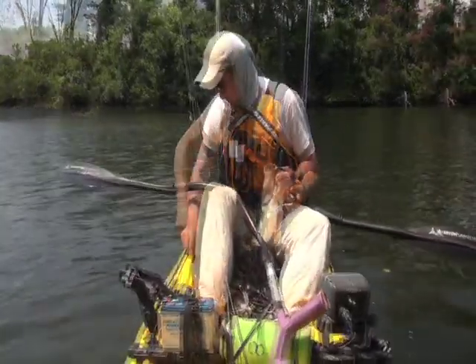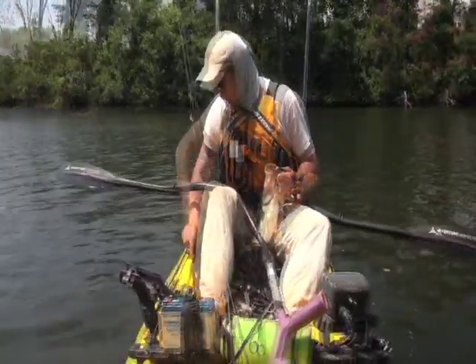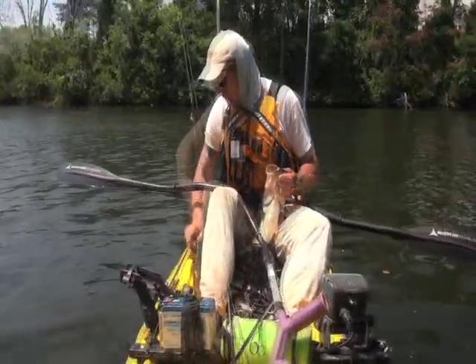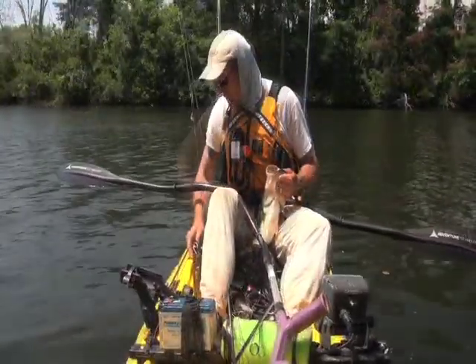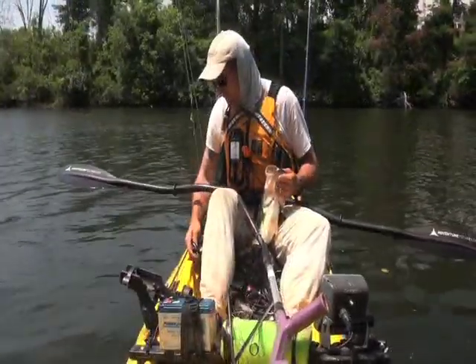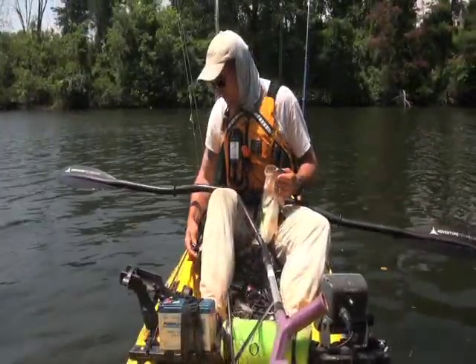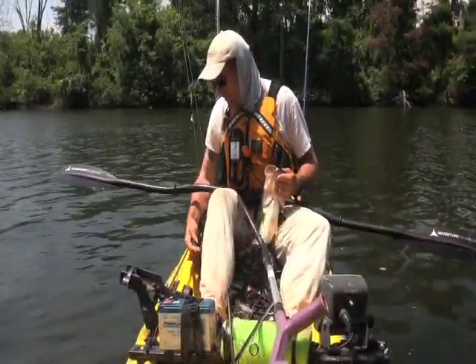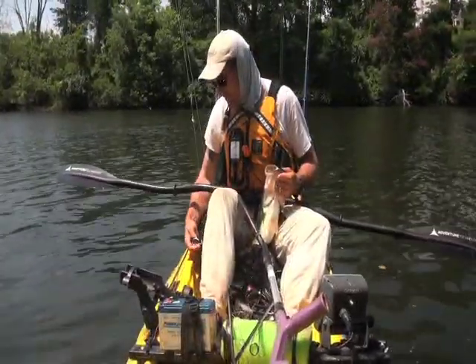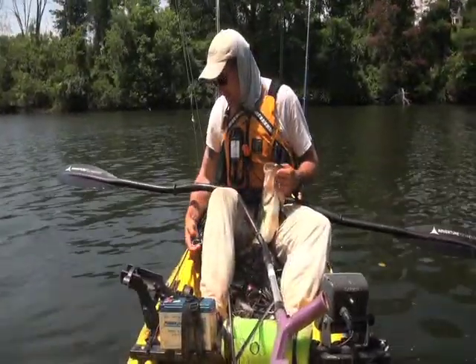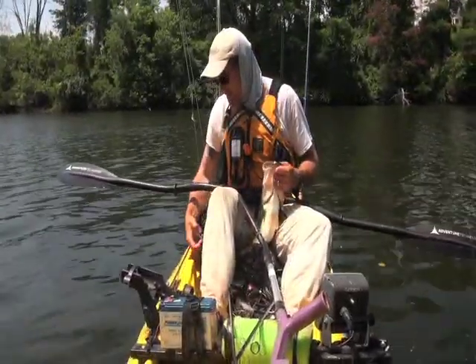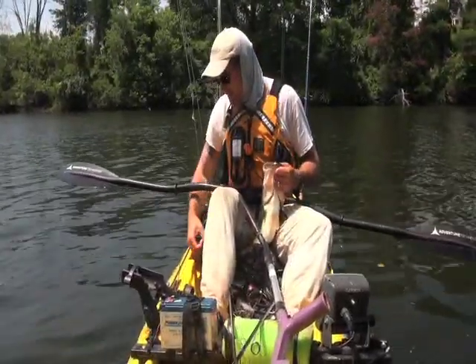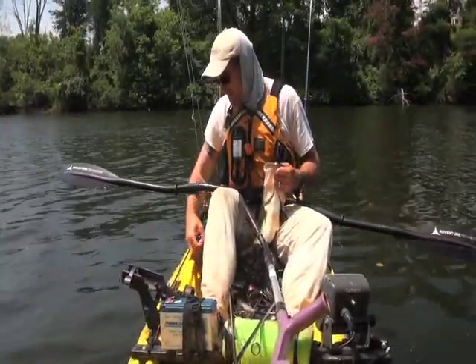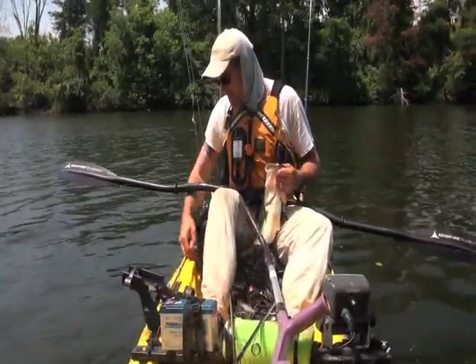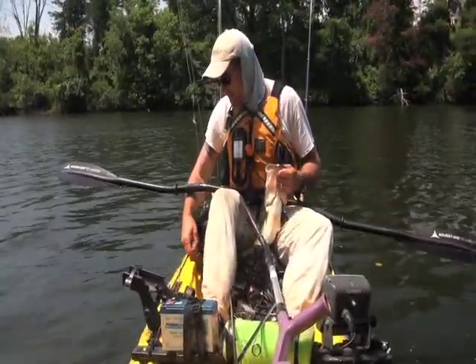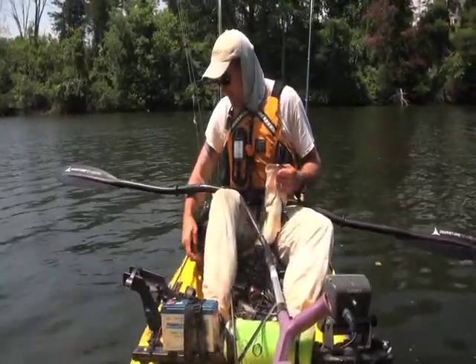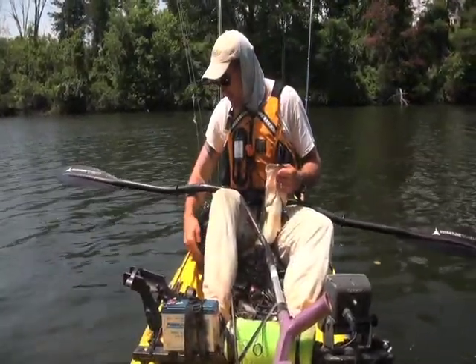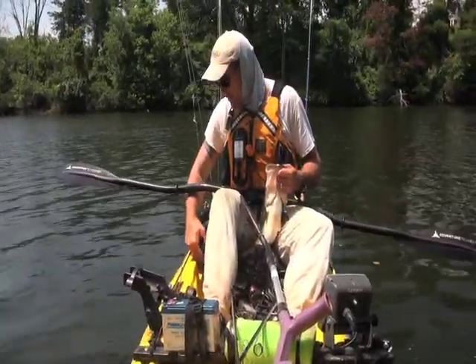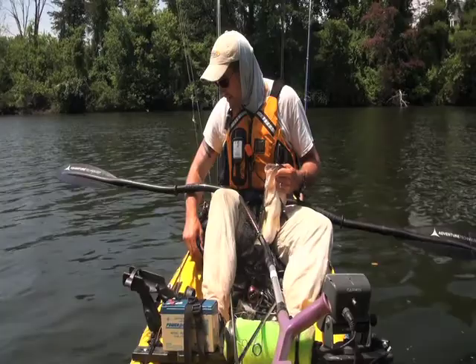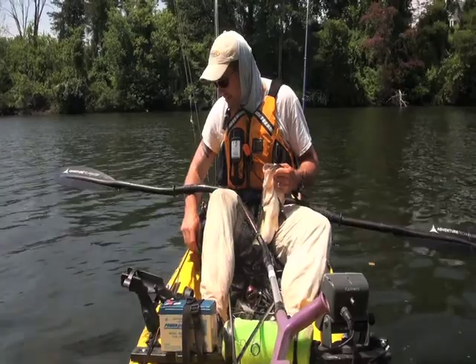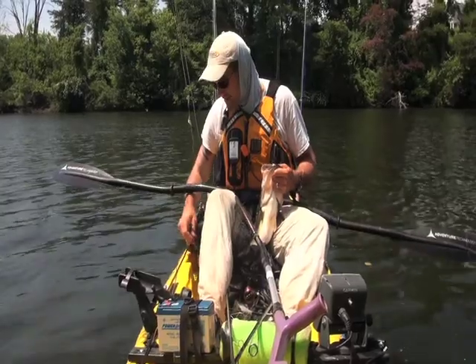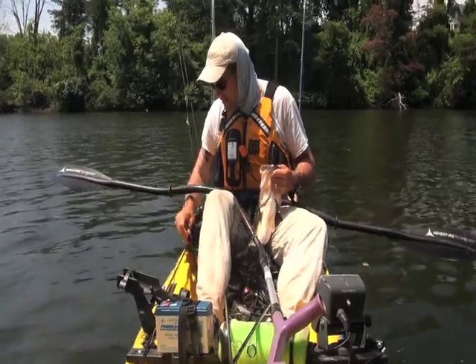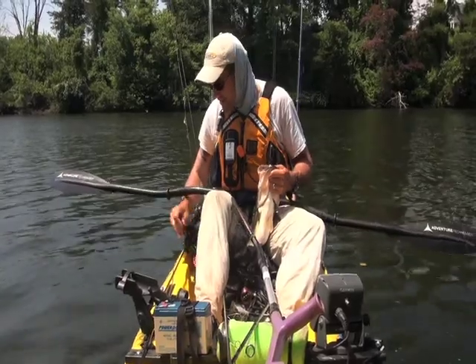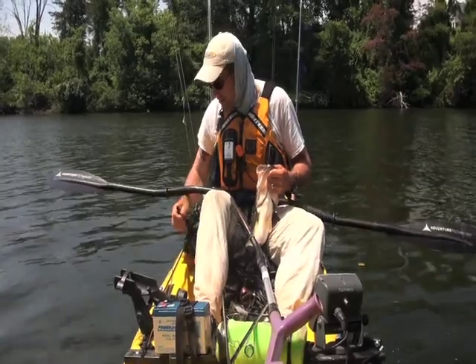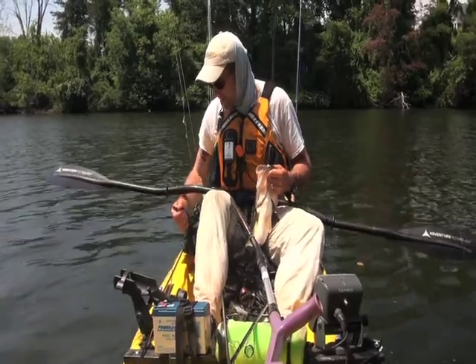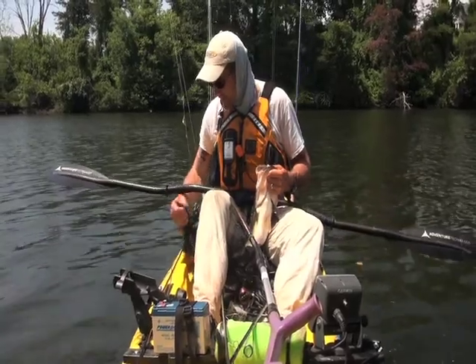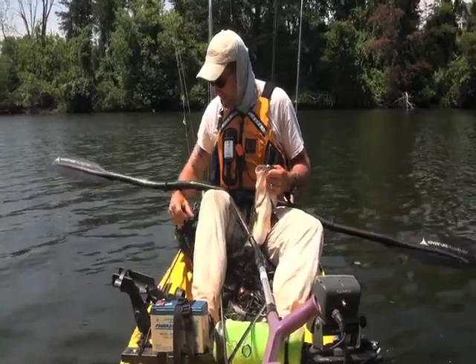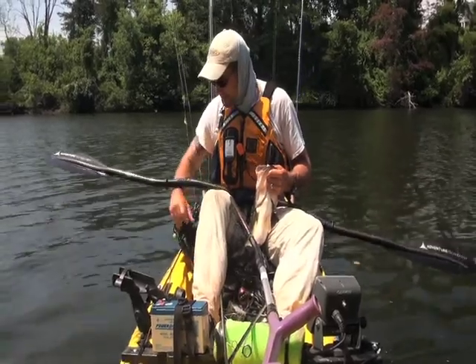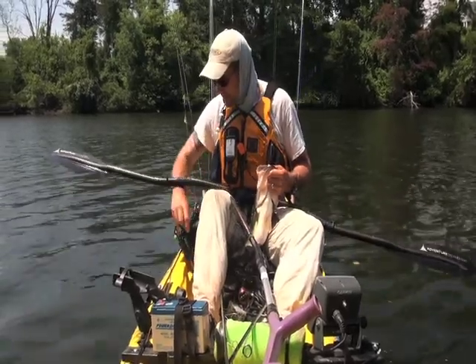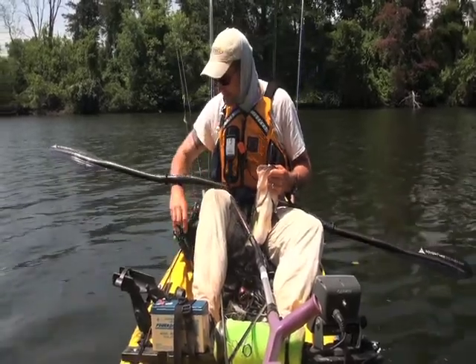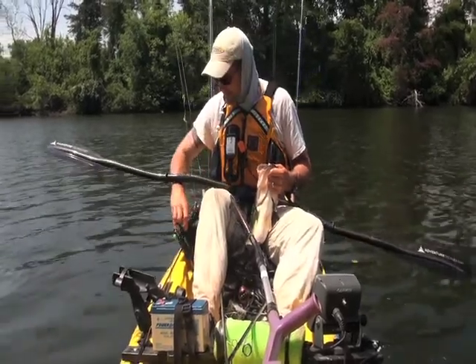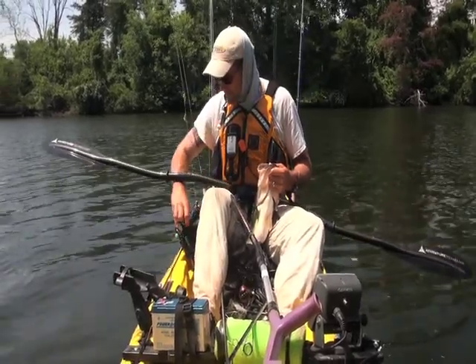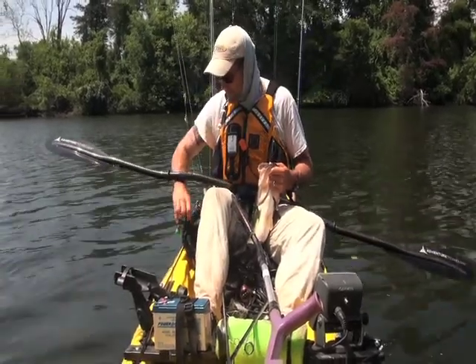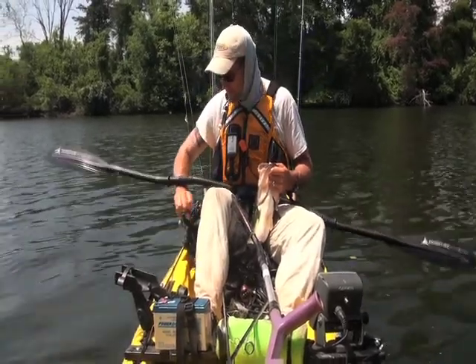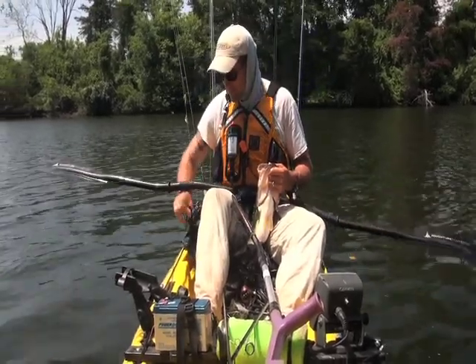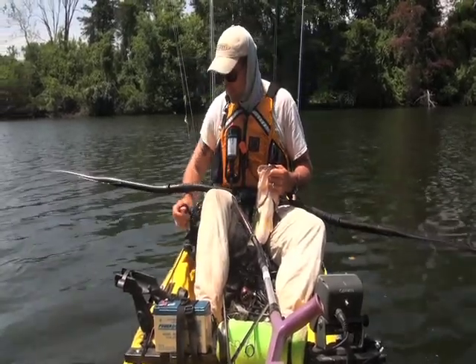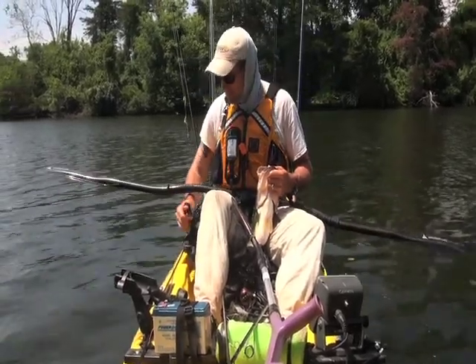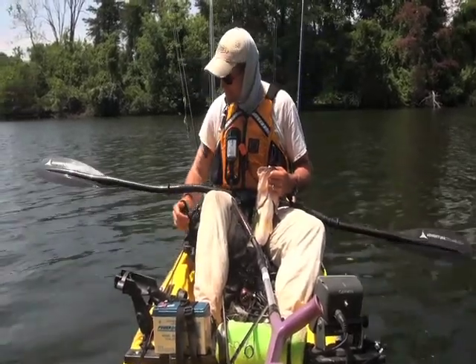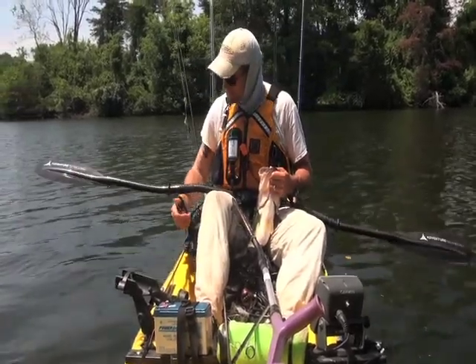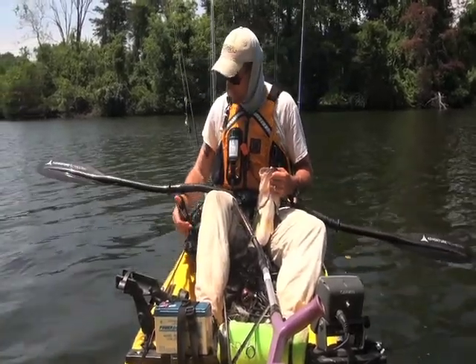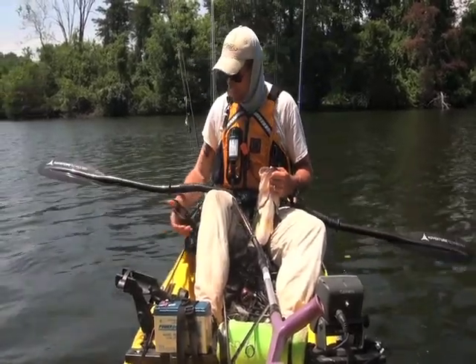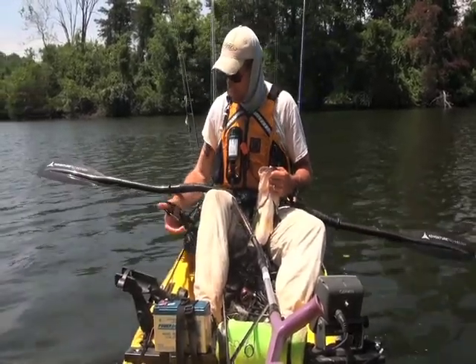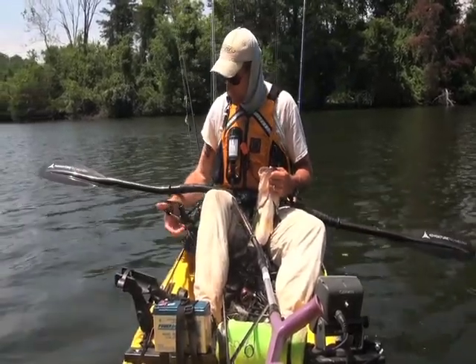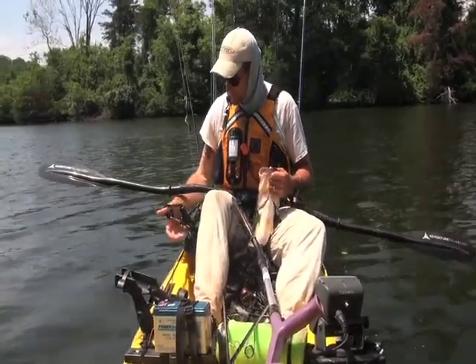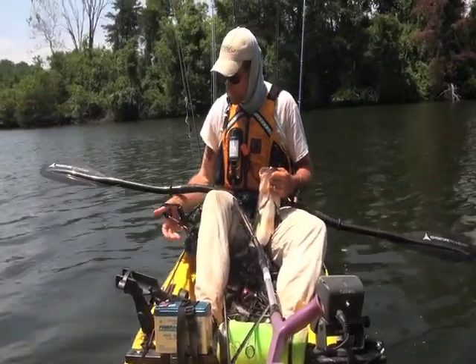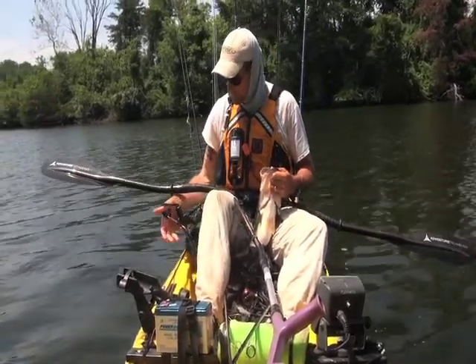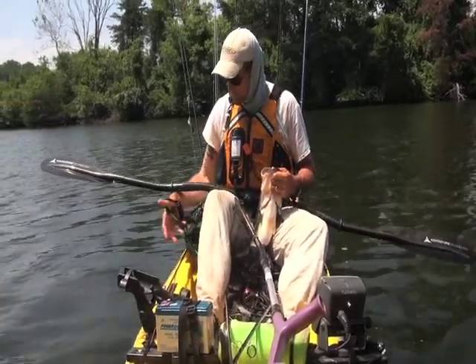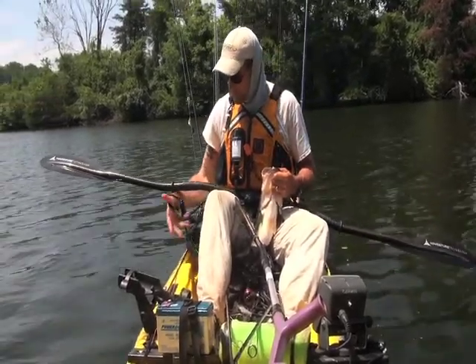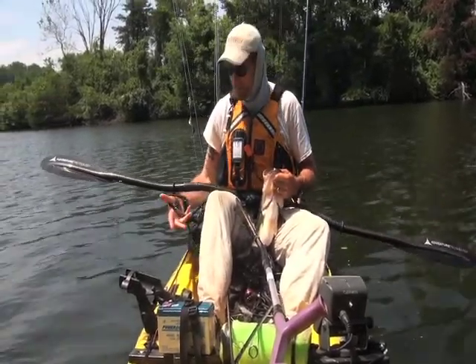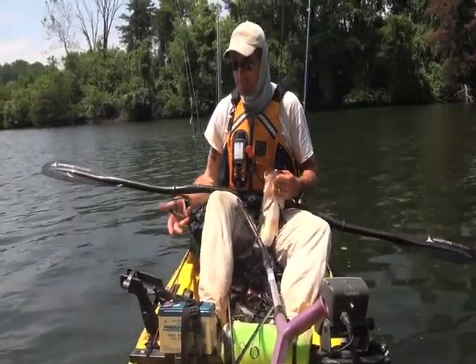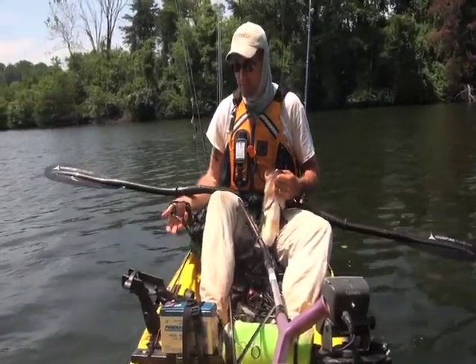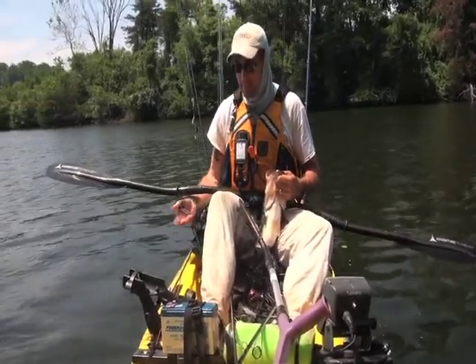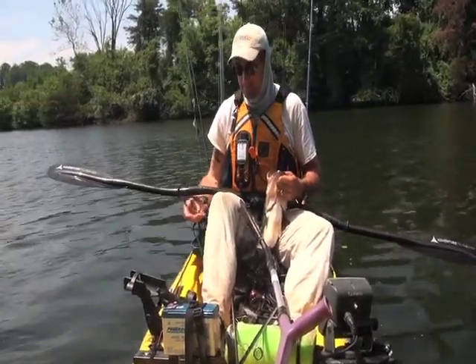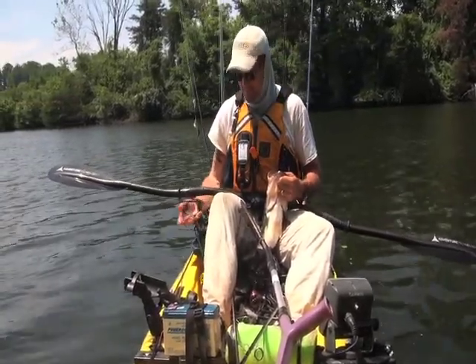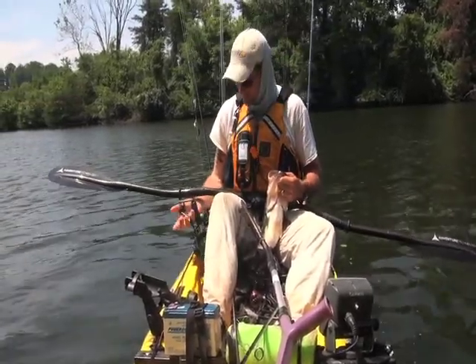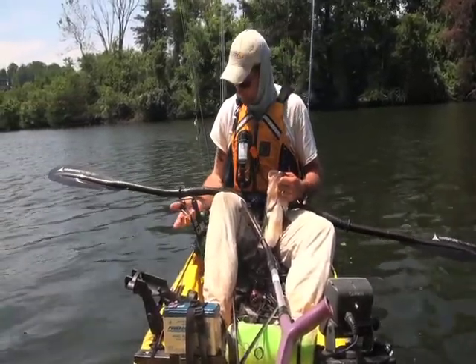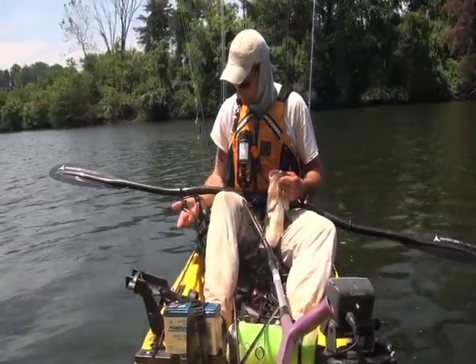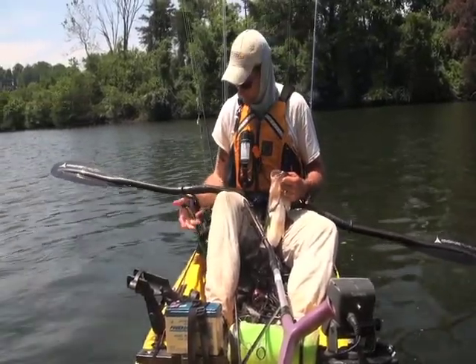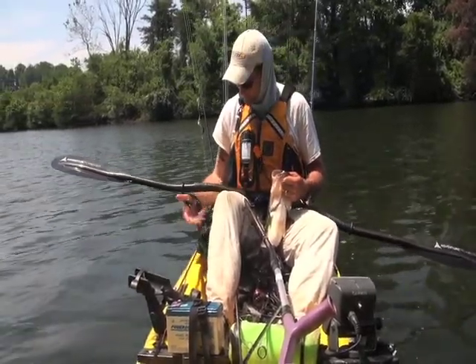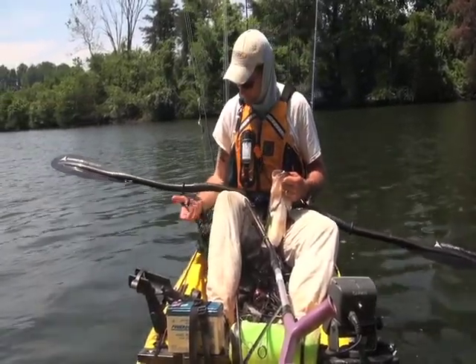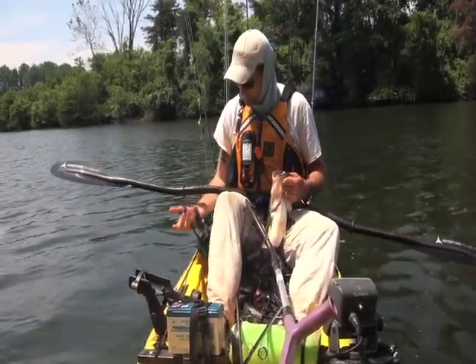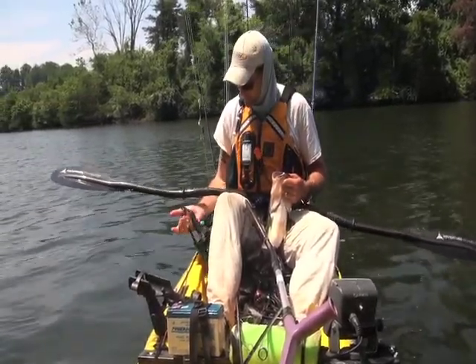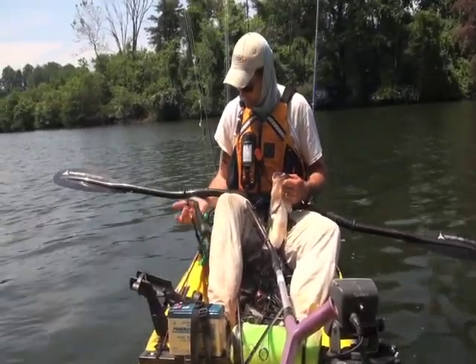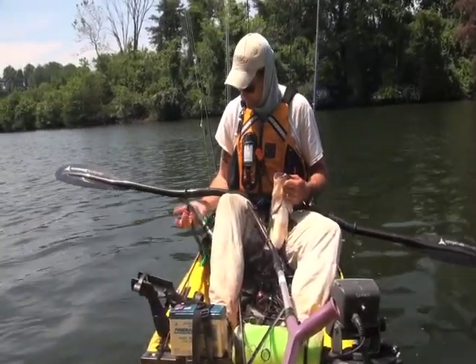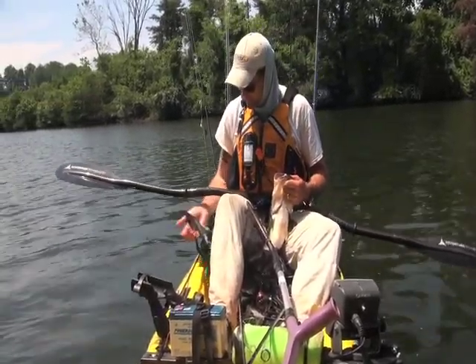Did you get him on your crawfish thing? No, I got him on the bird — the large bird. I'm going to have to go to the bird.